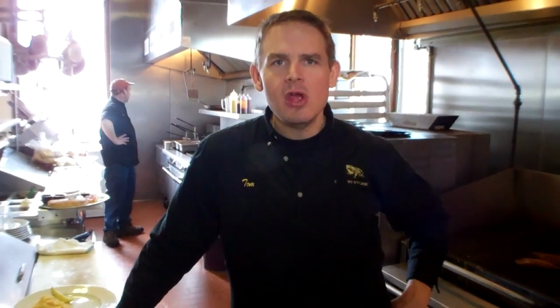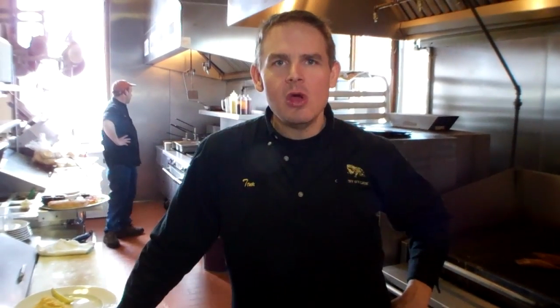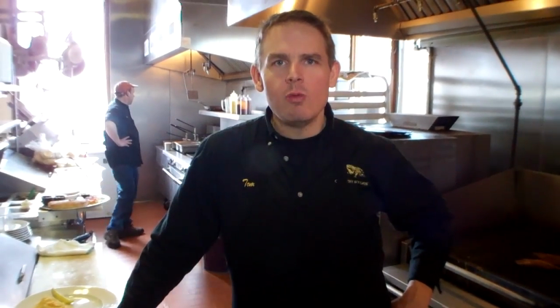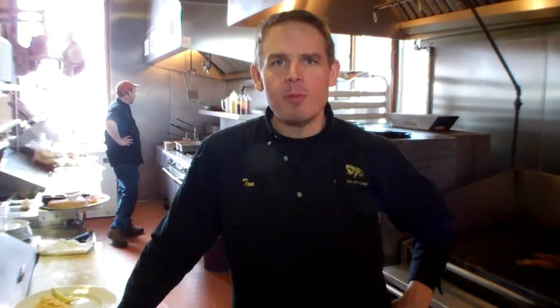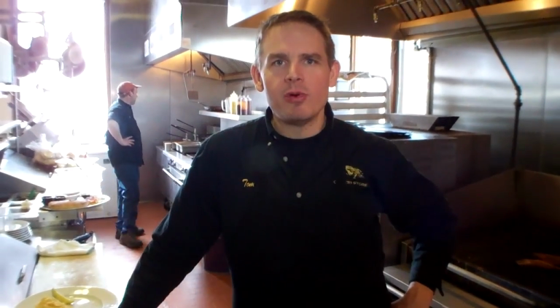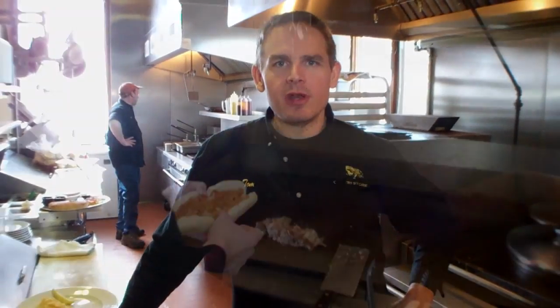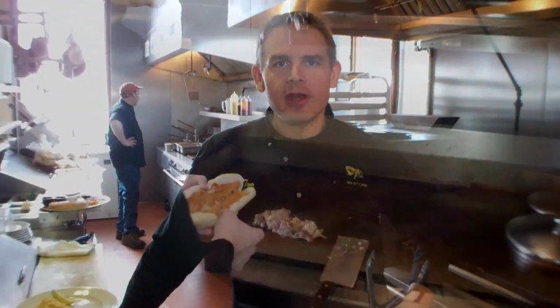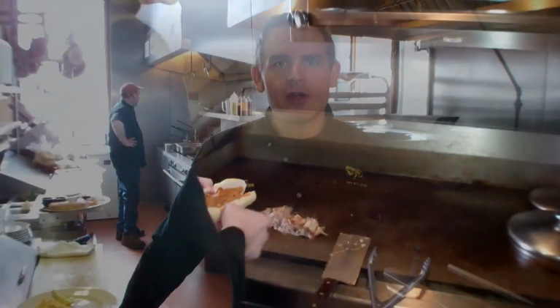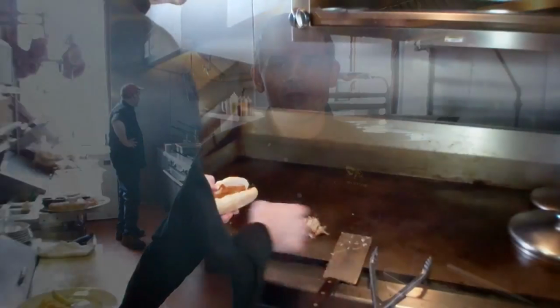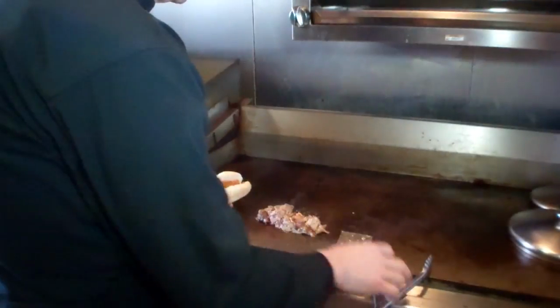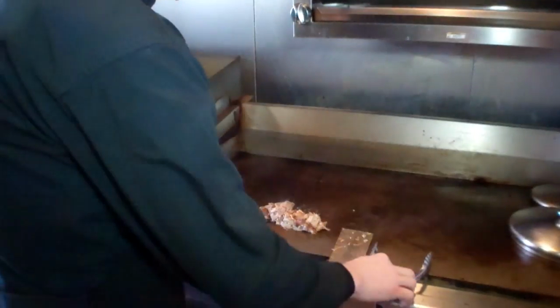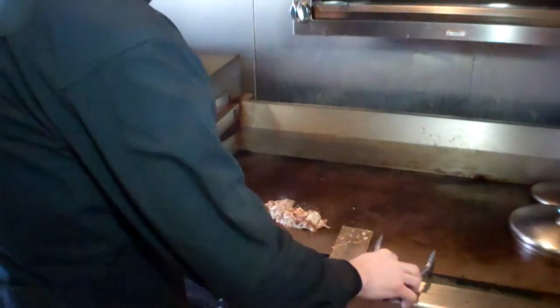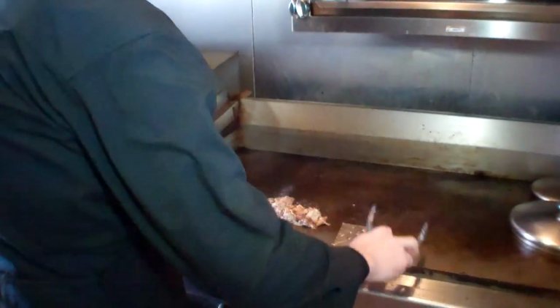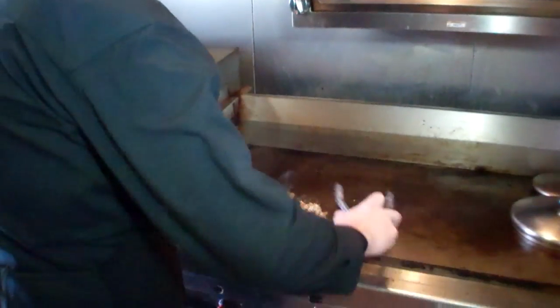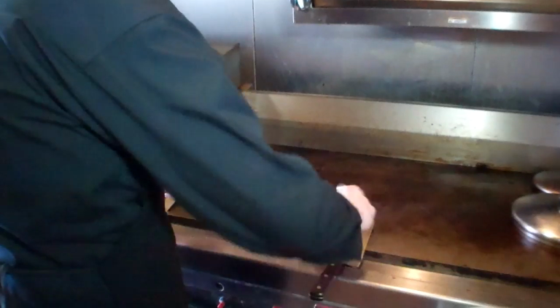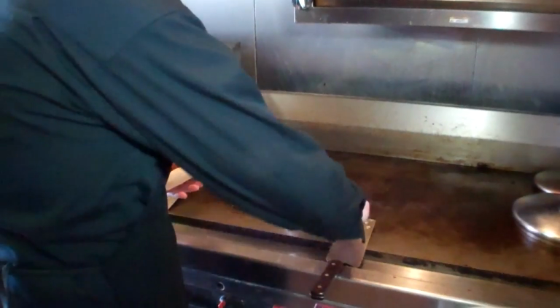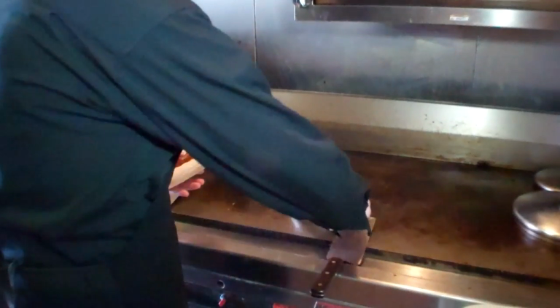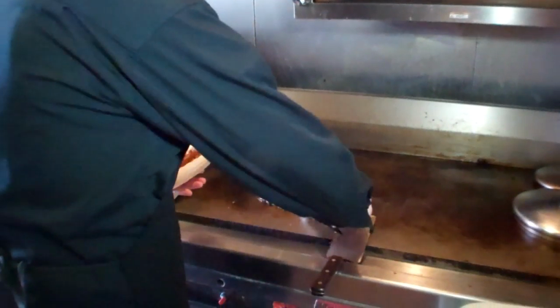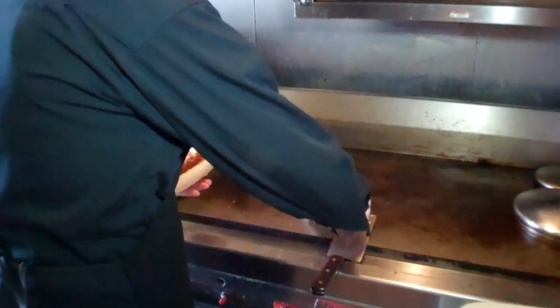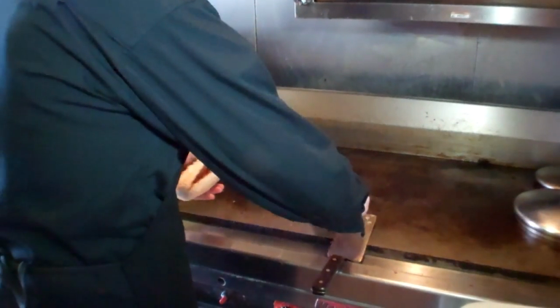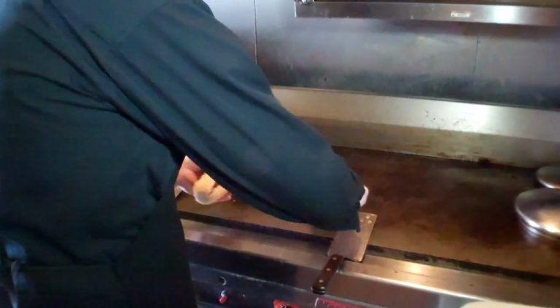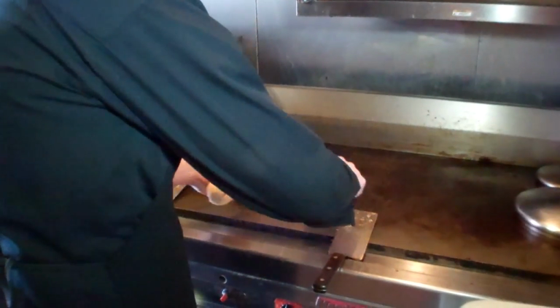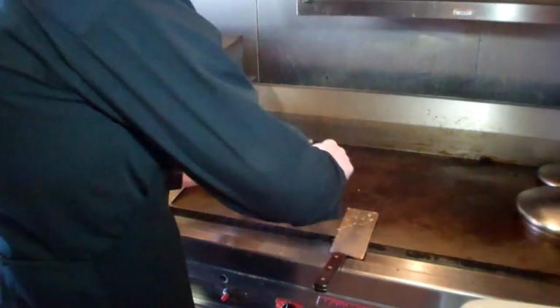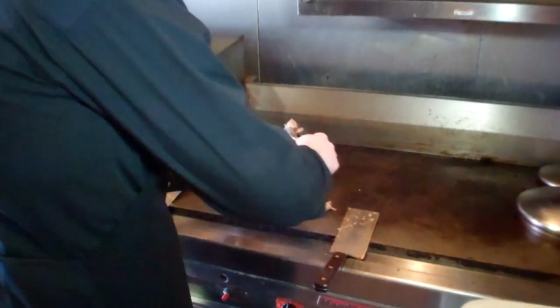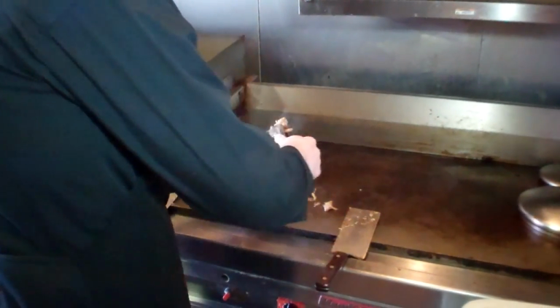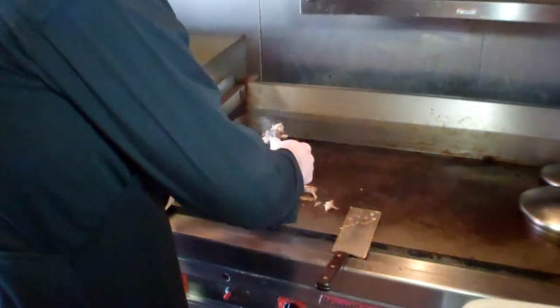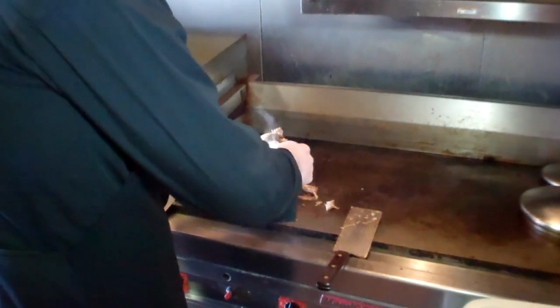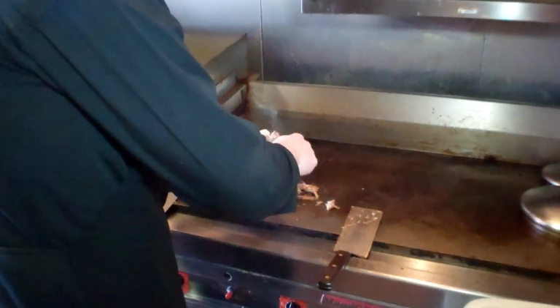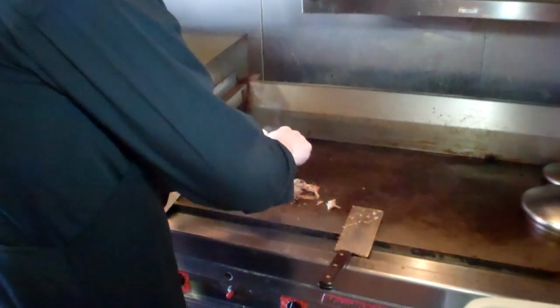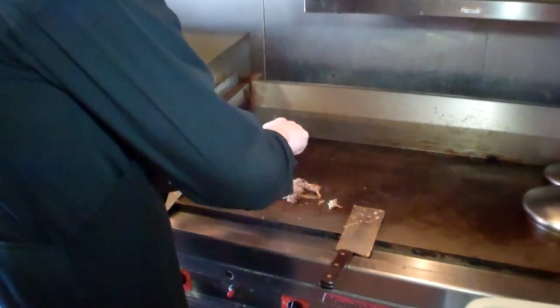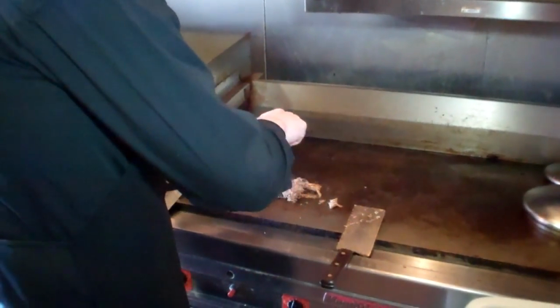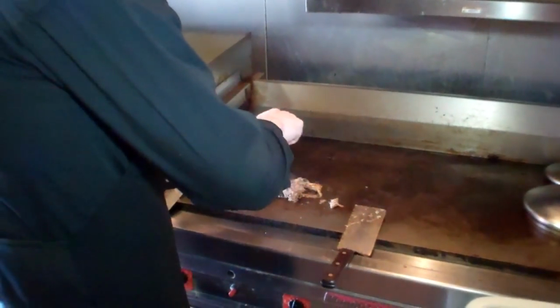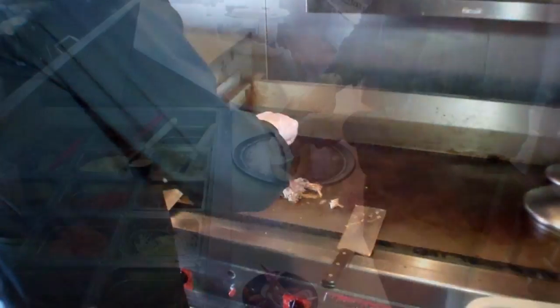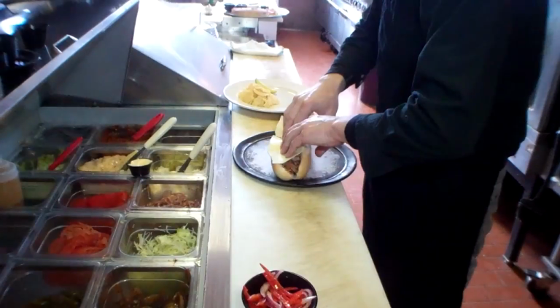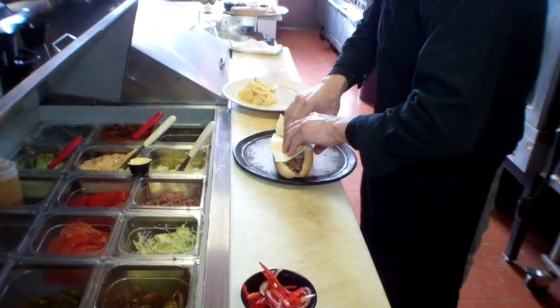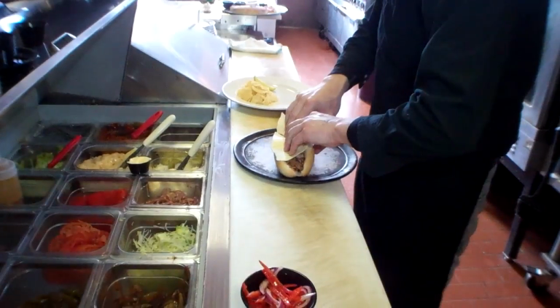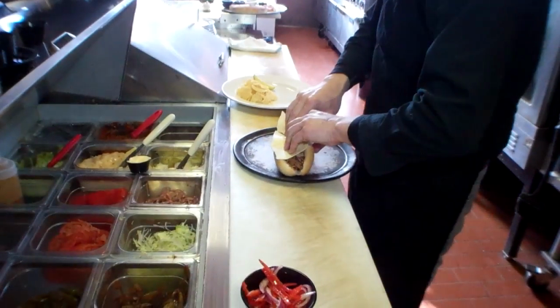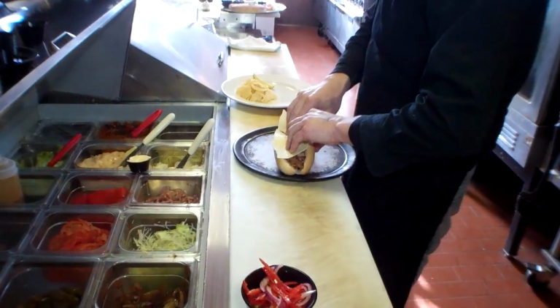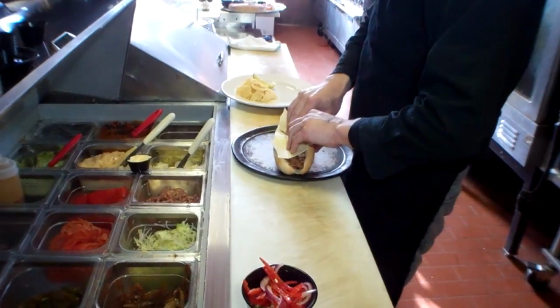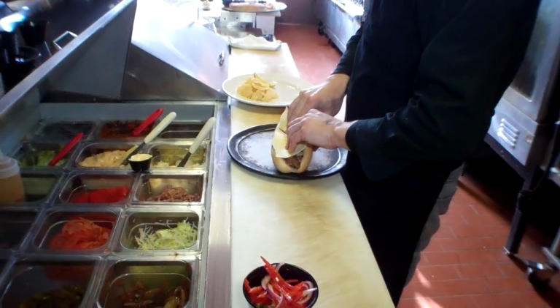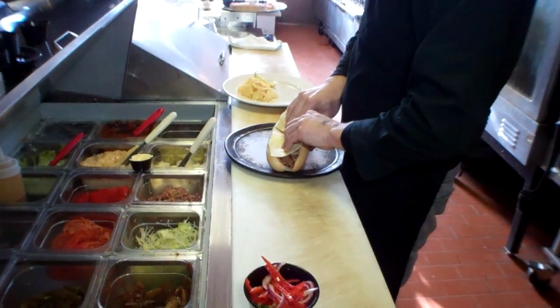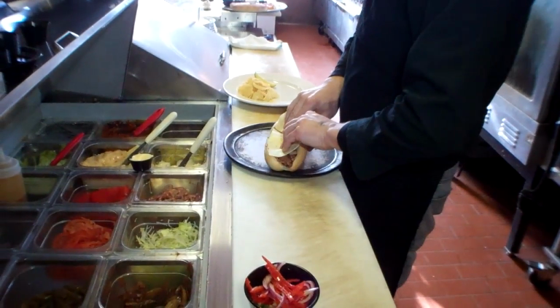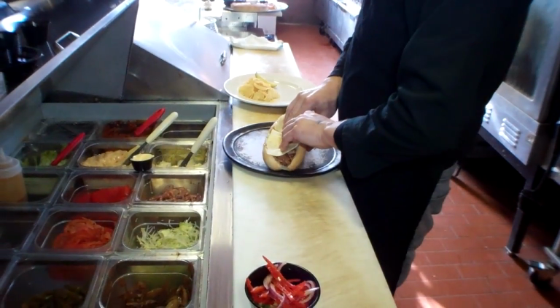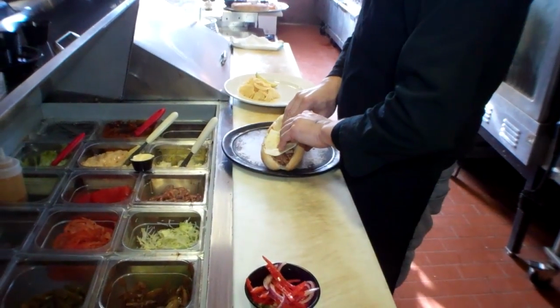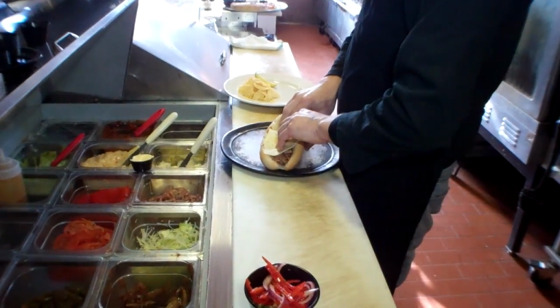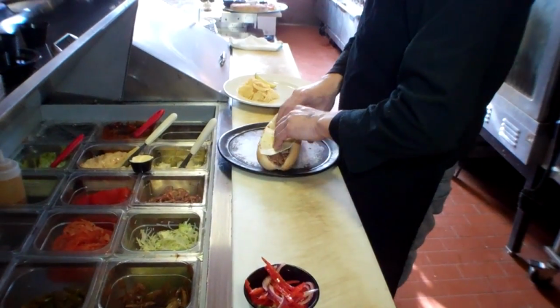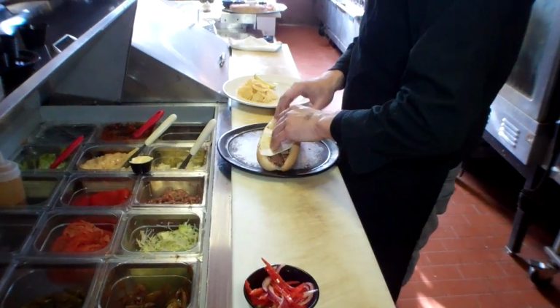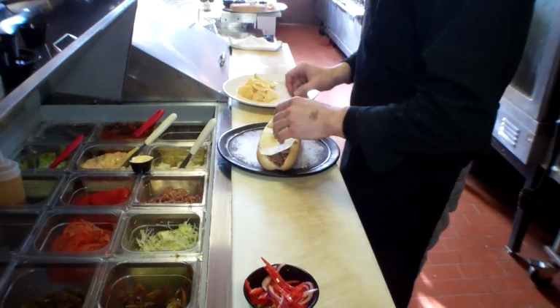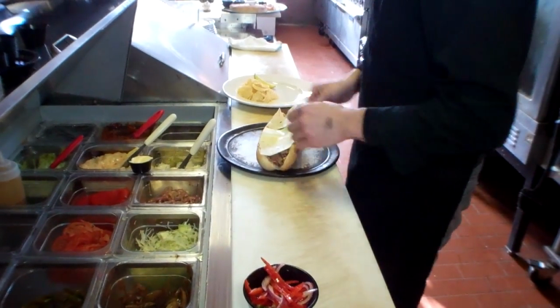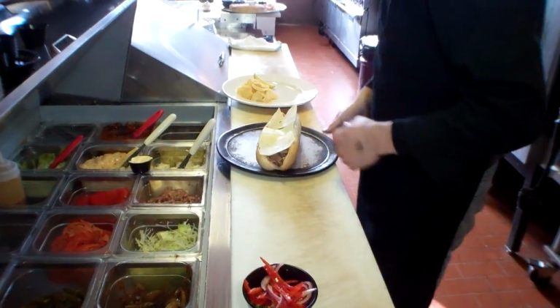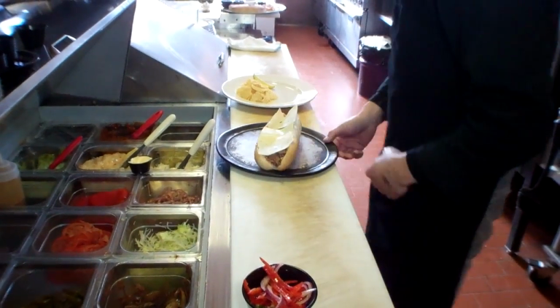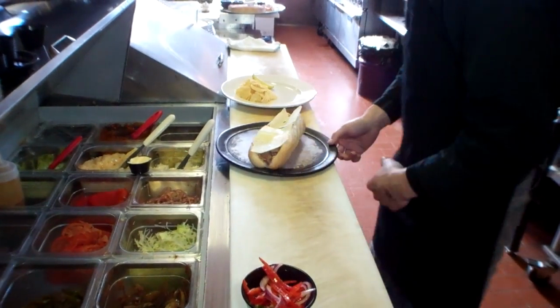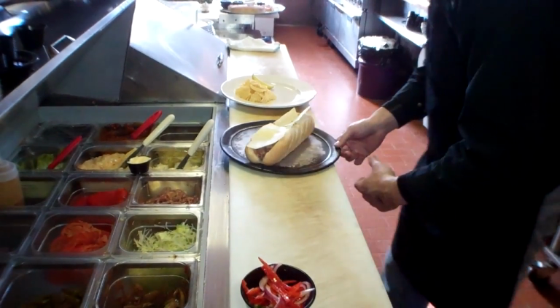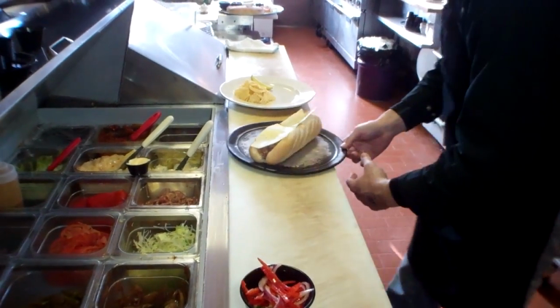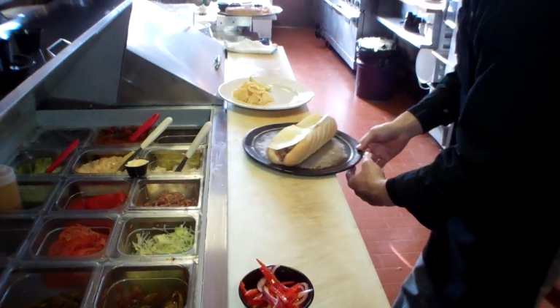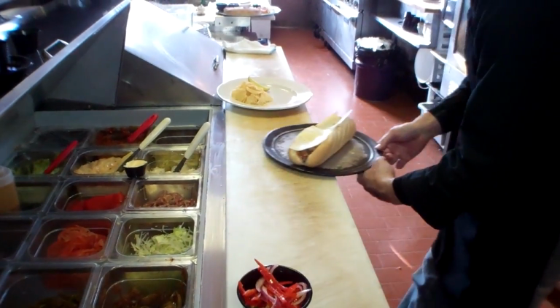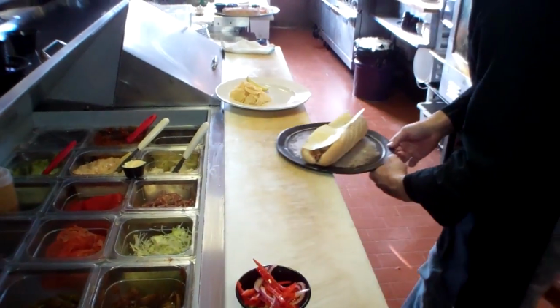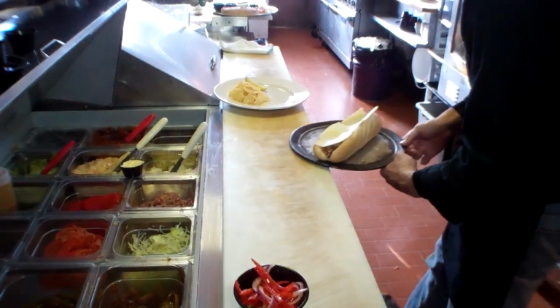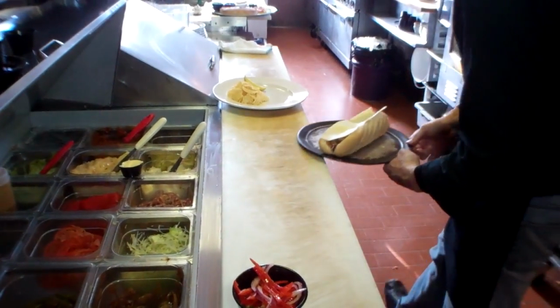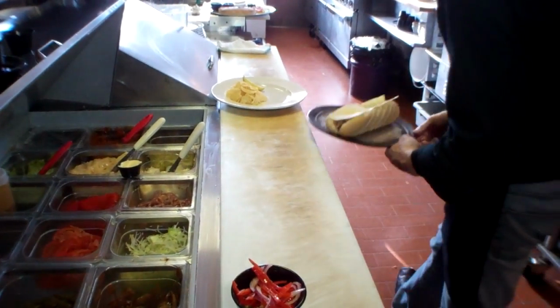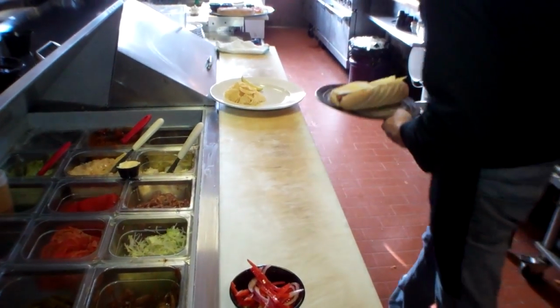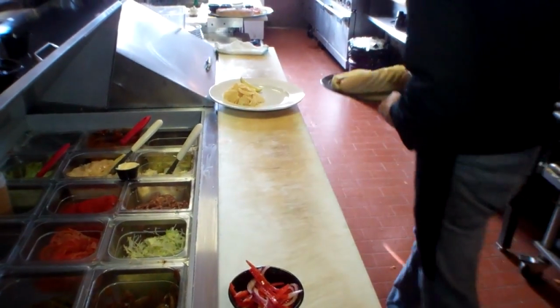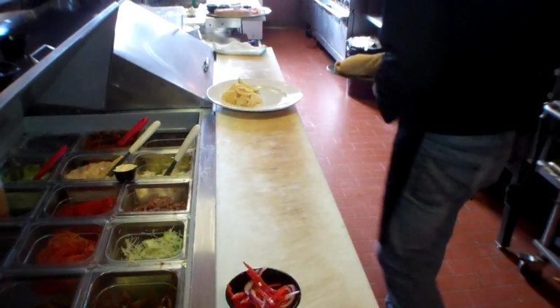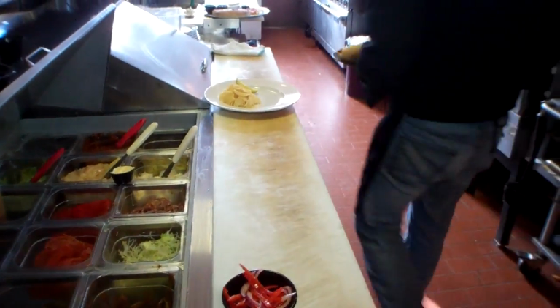We put it in our French baguette with chili aioli. We top it with a pepper jack cheese, oven toasted — we're going to hit this thing in the oven.